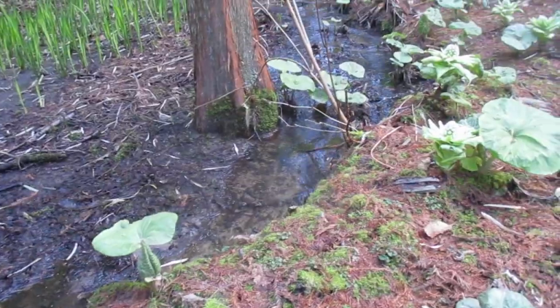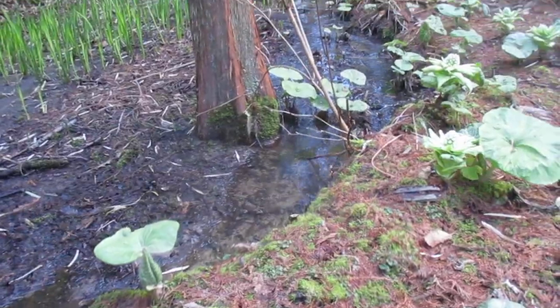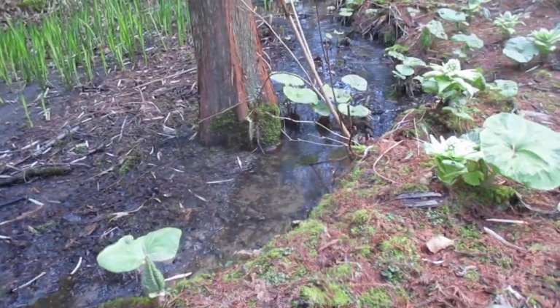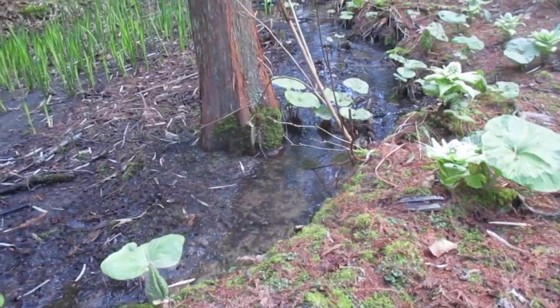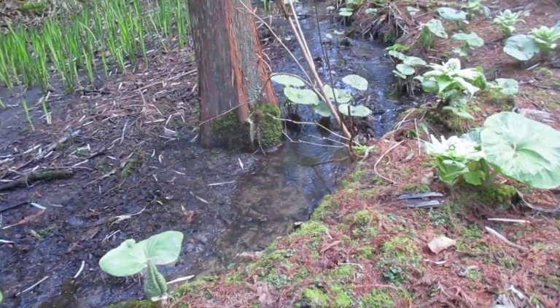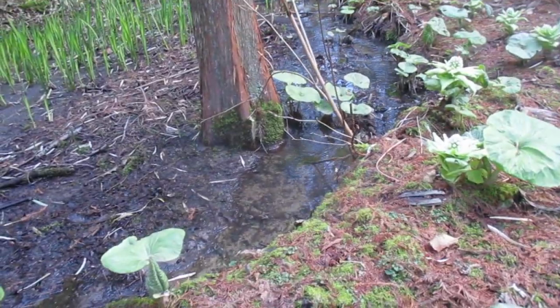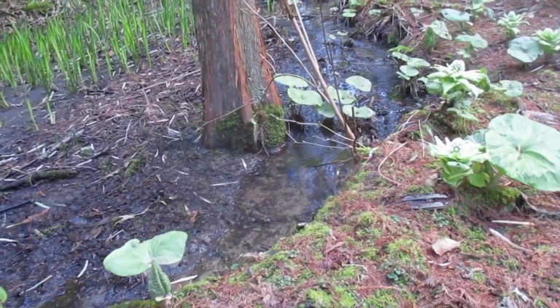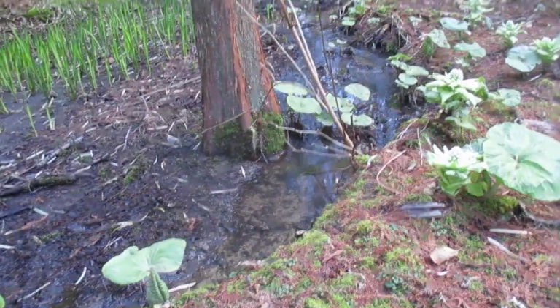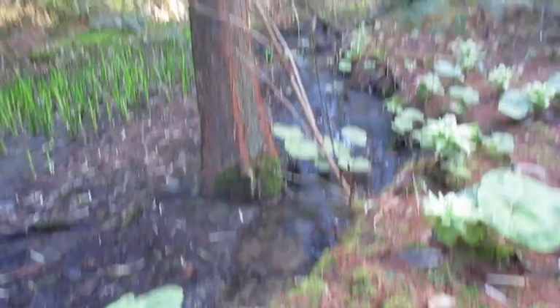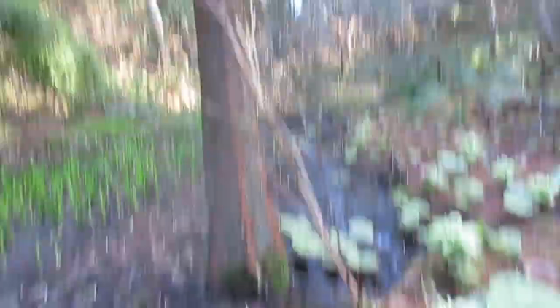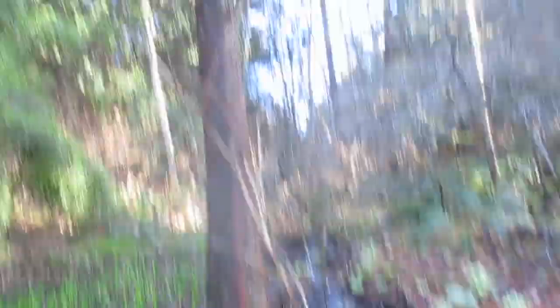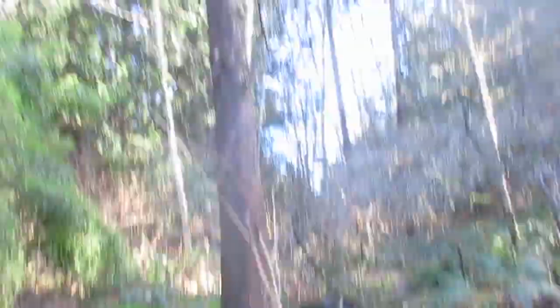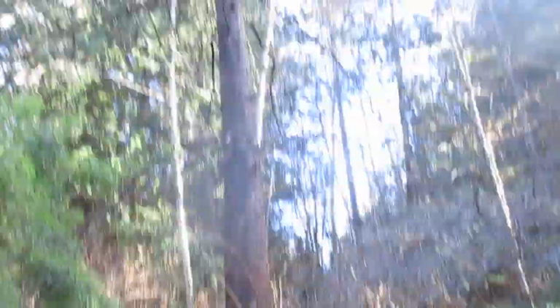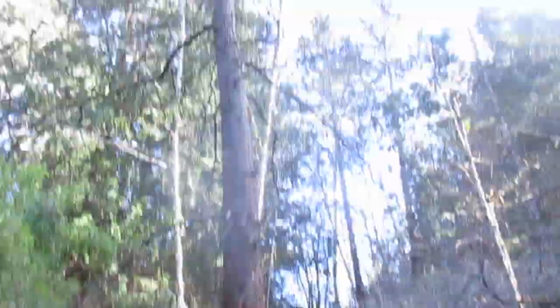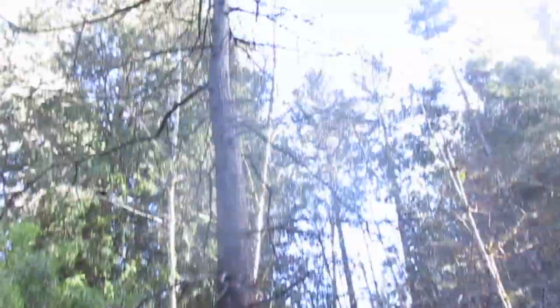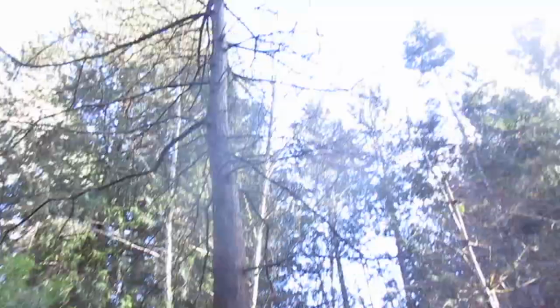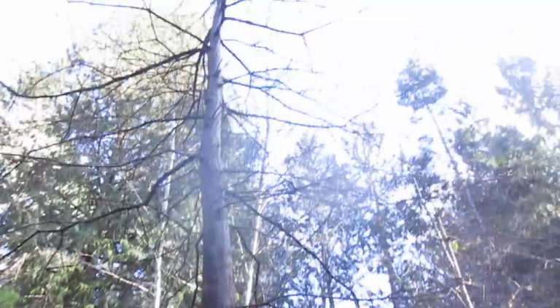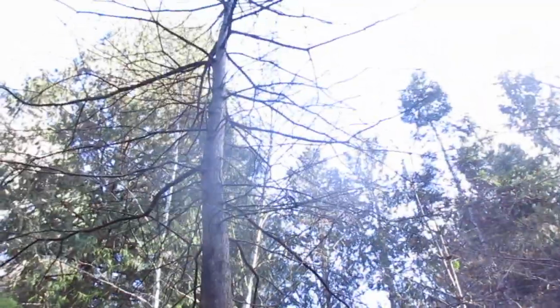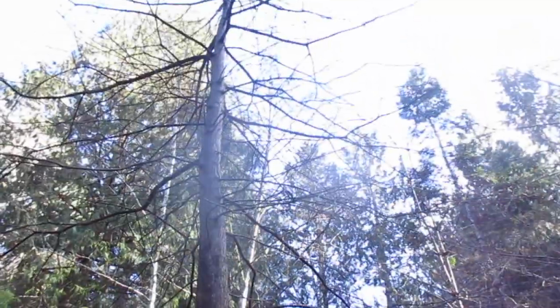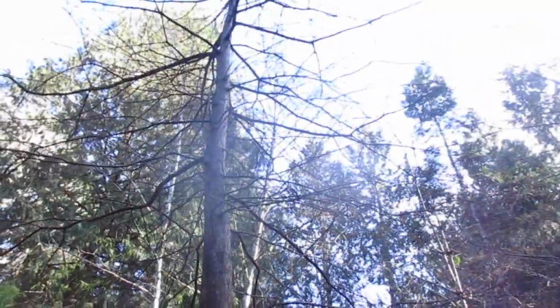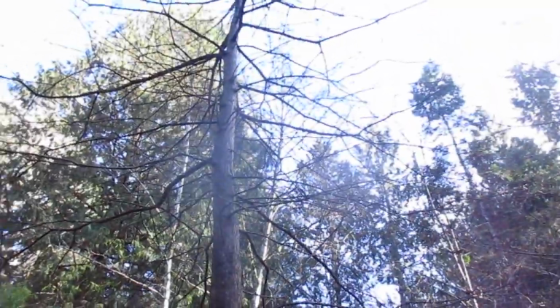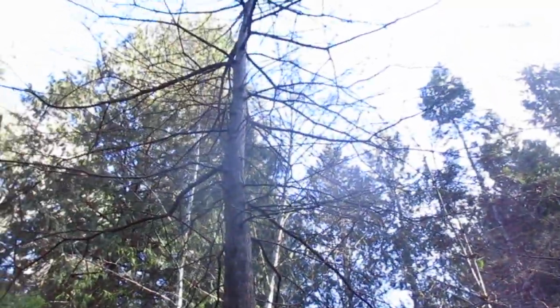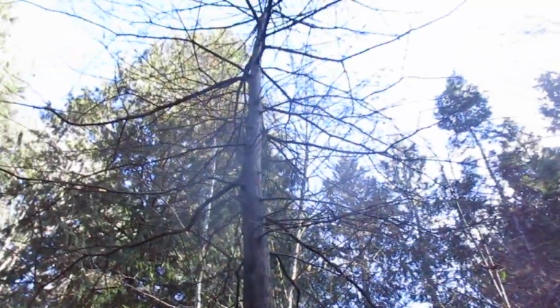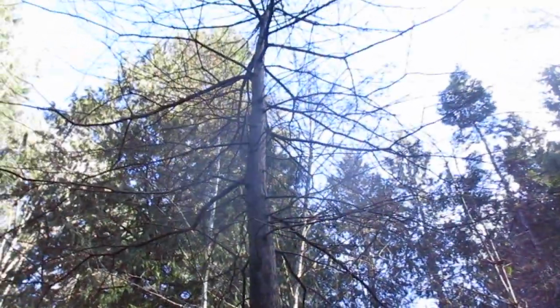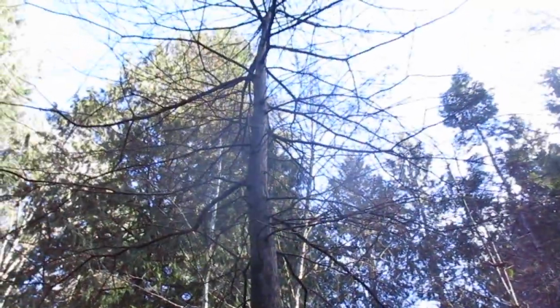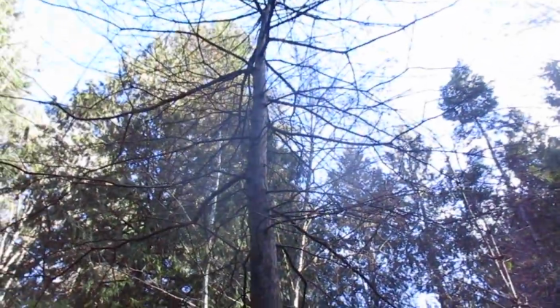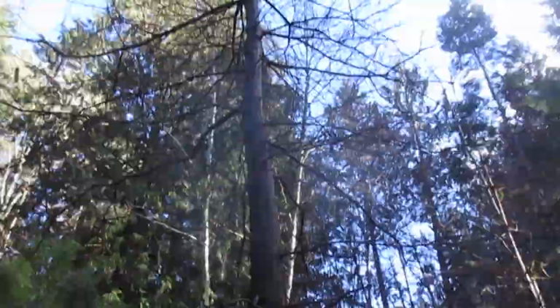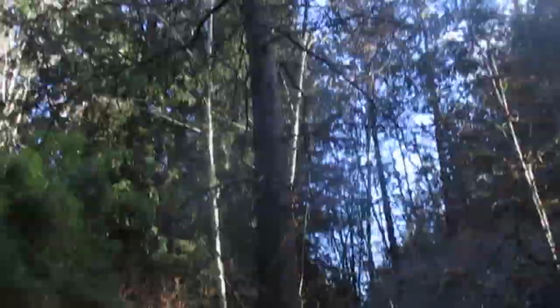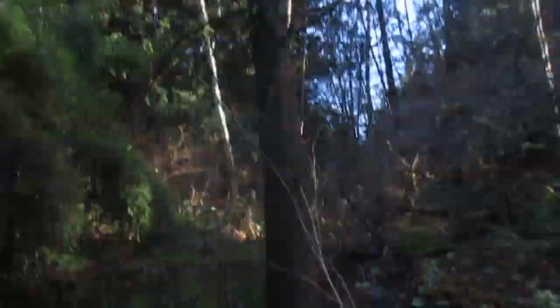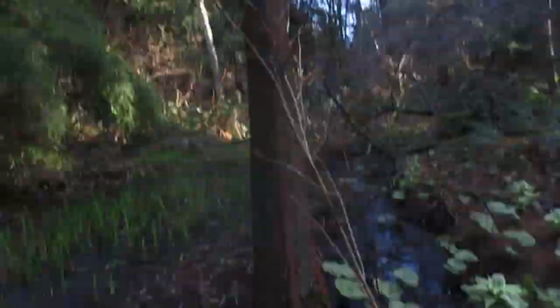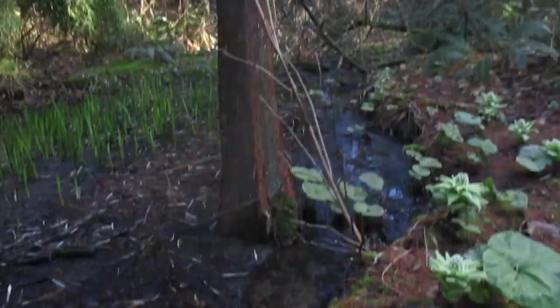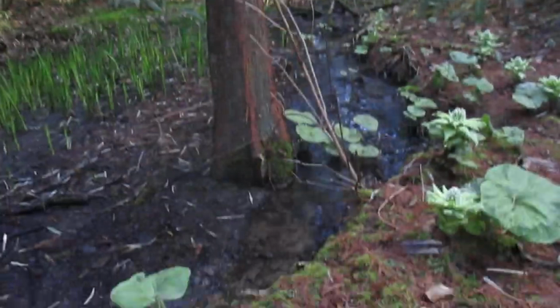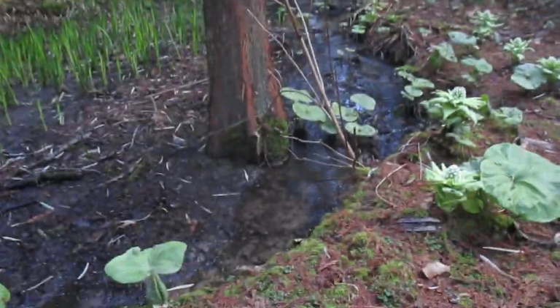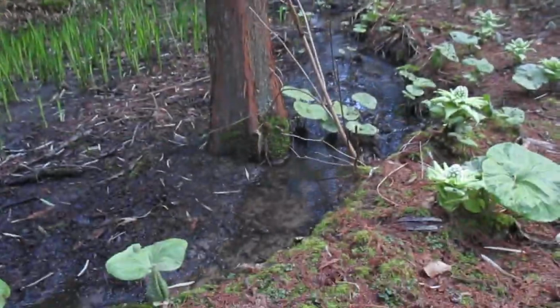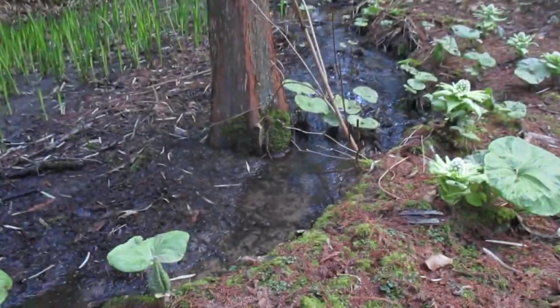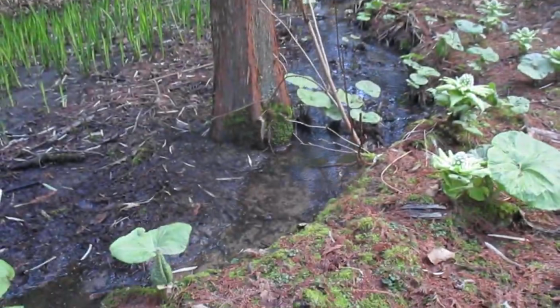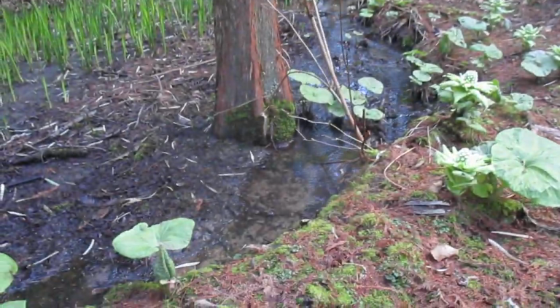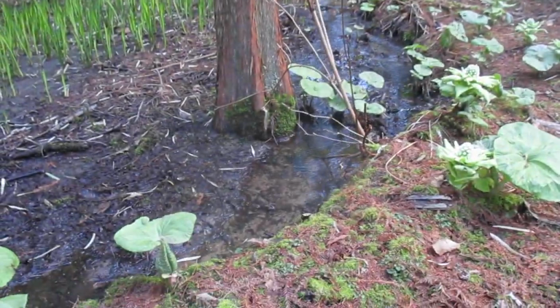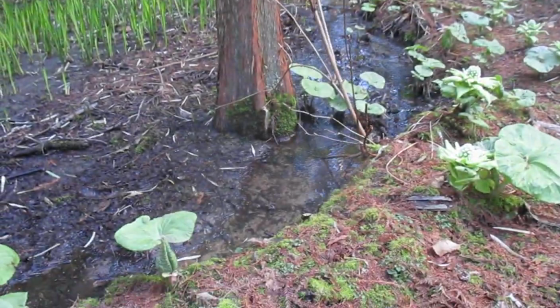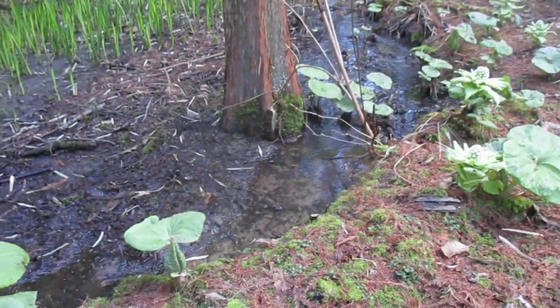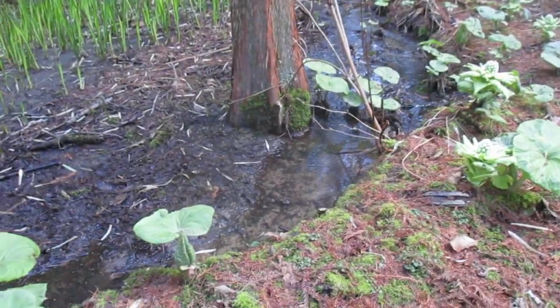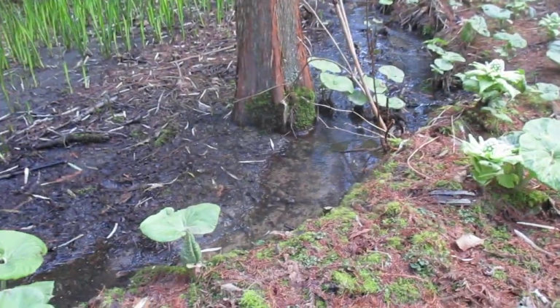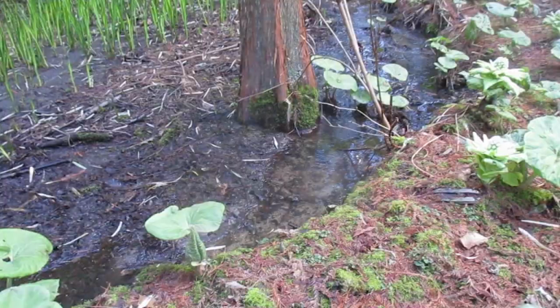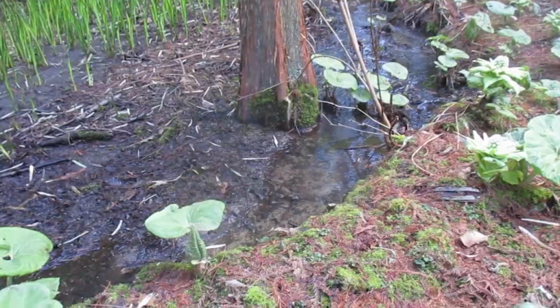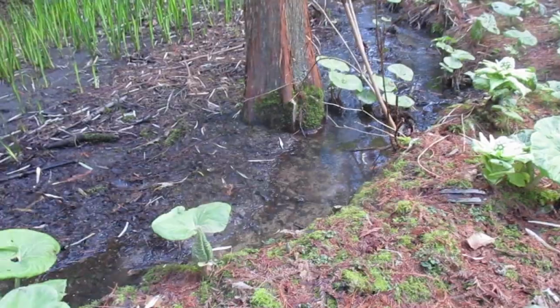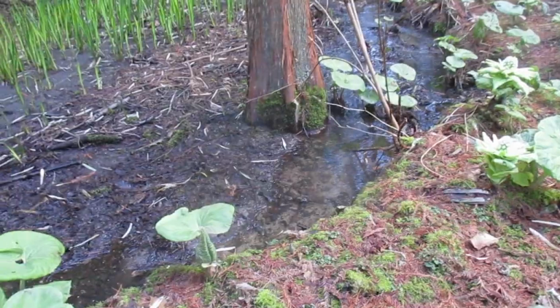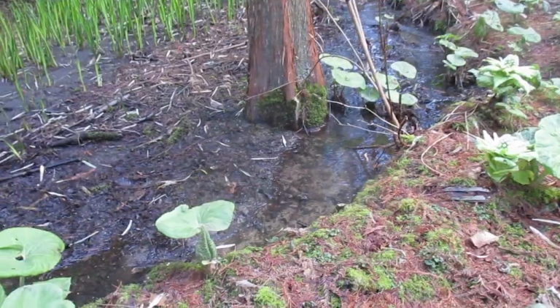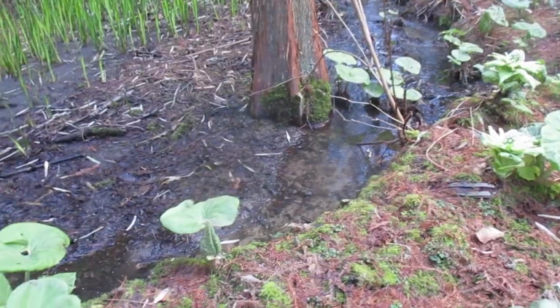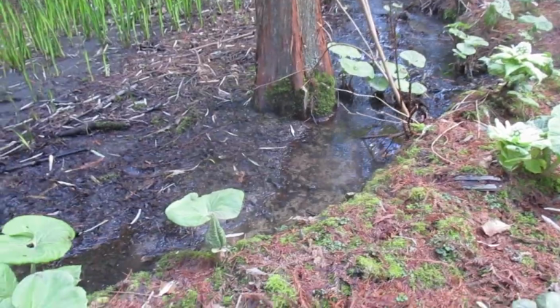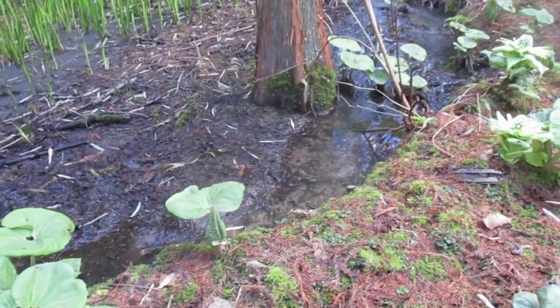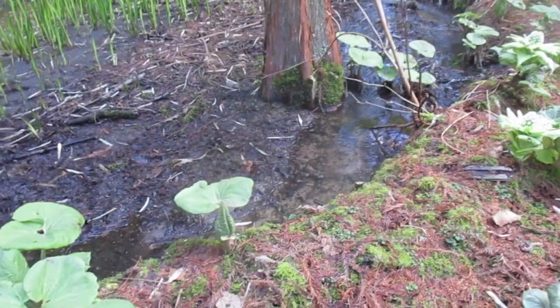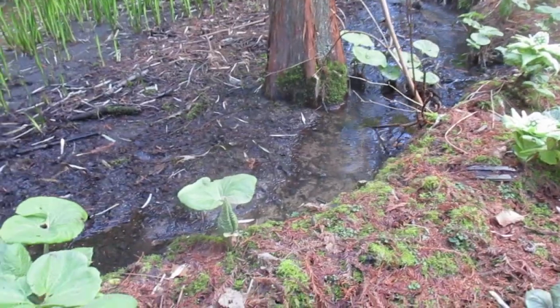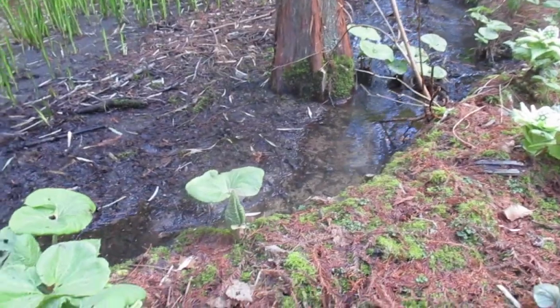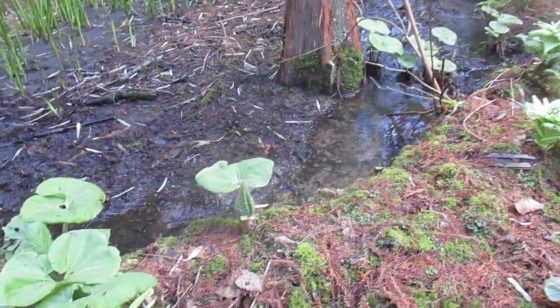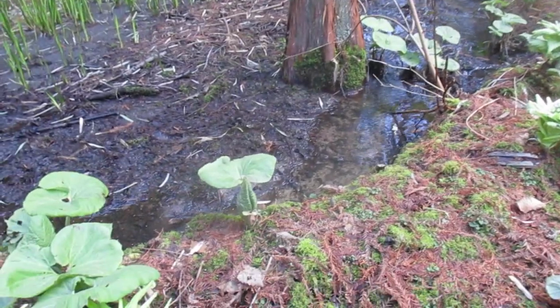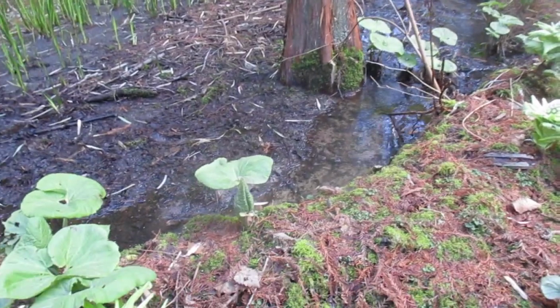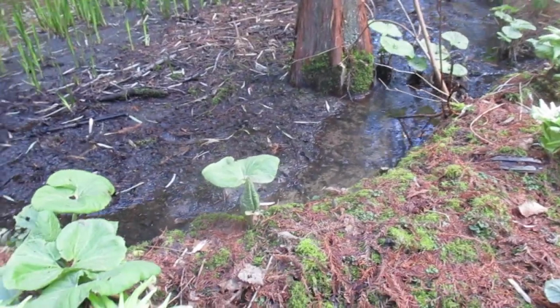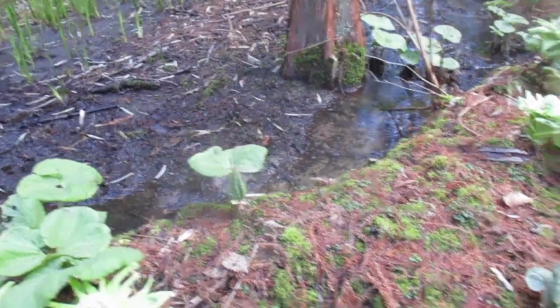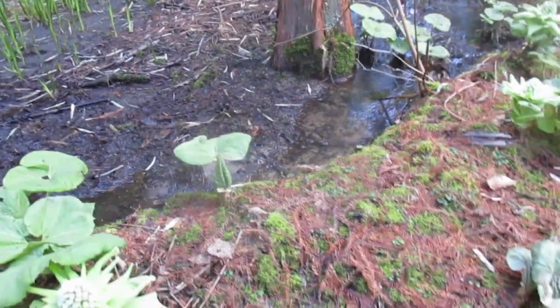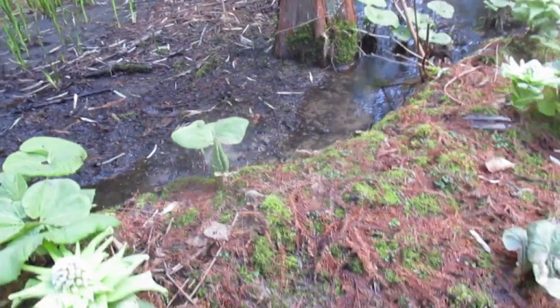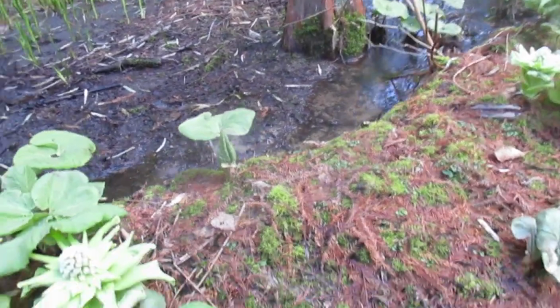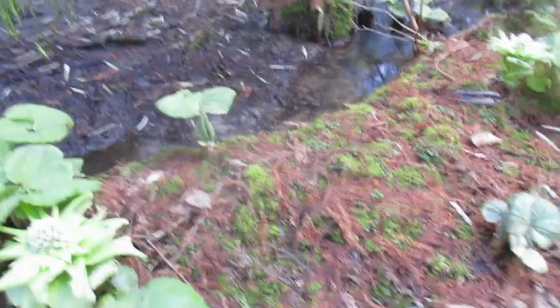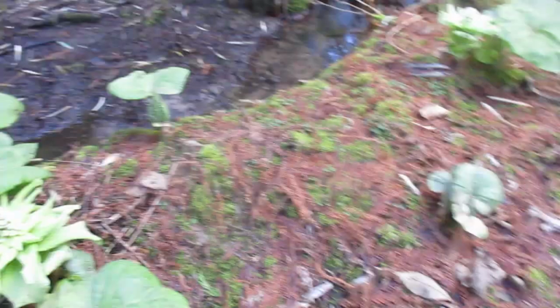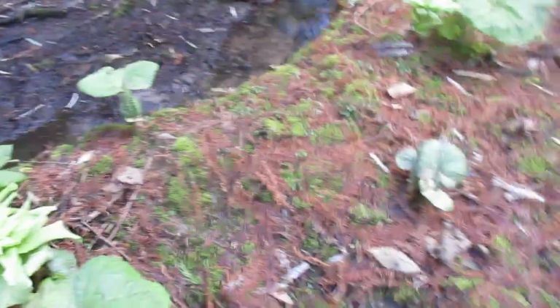They're growing at the base of the bald cypress, growing in this pond which used to be a lot deeper, but the sediments filled it up.